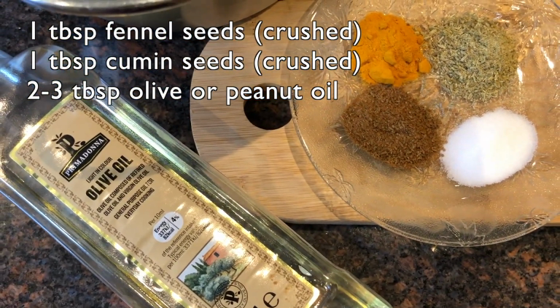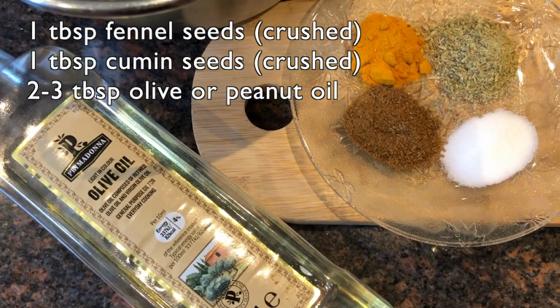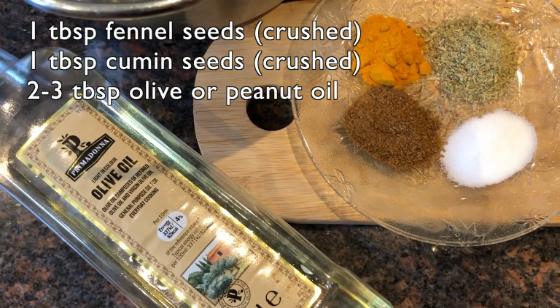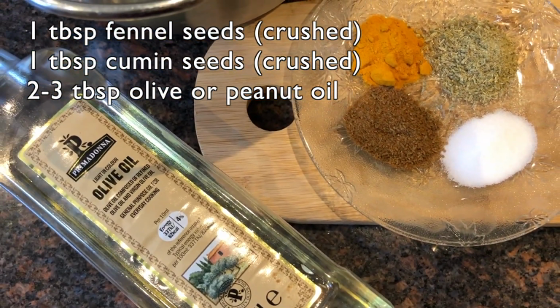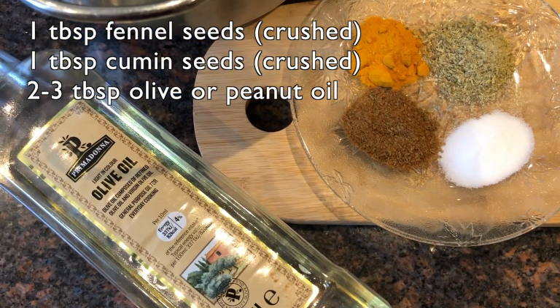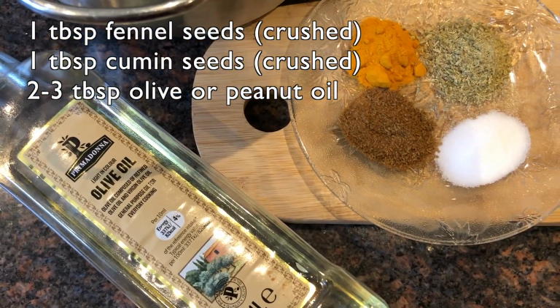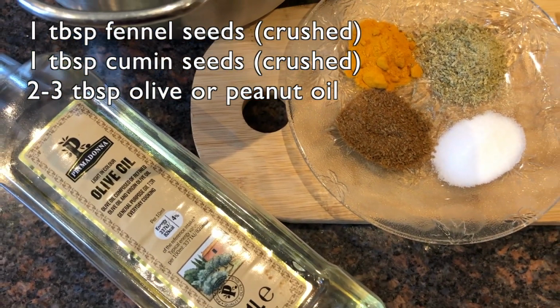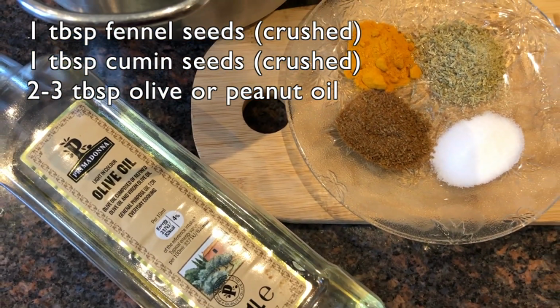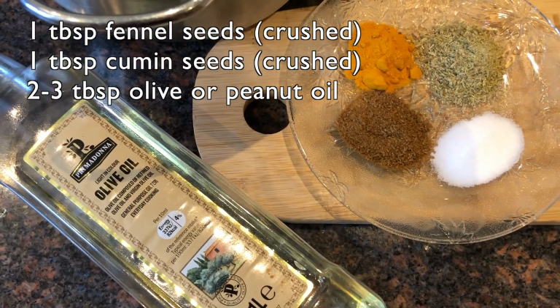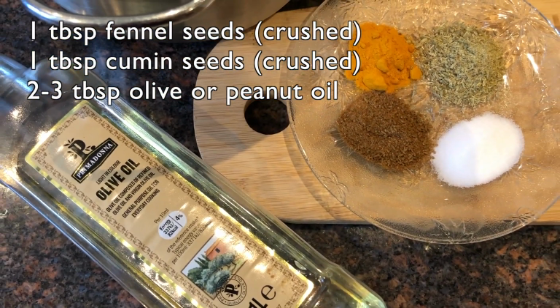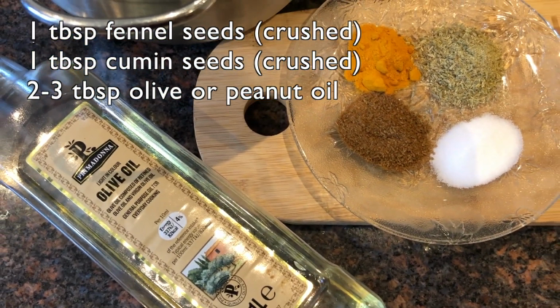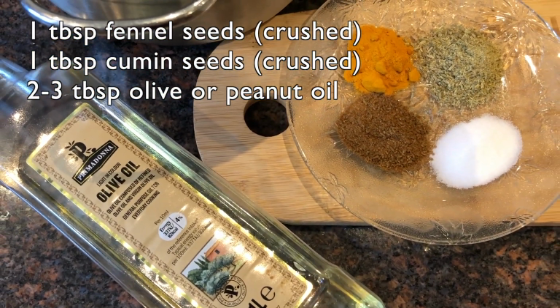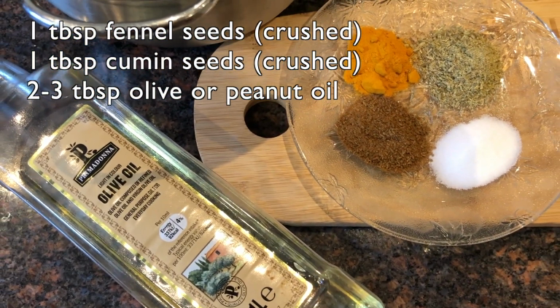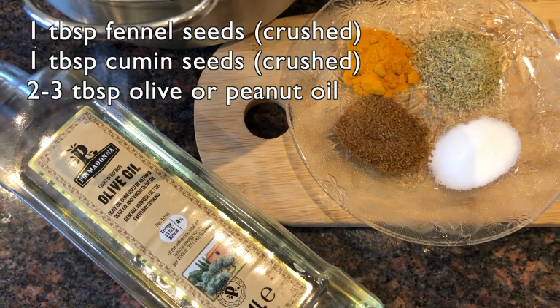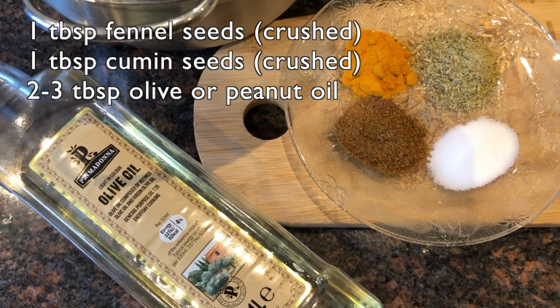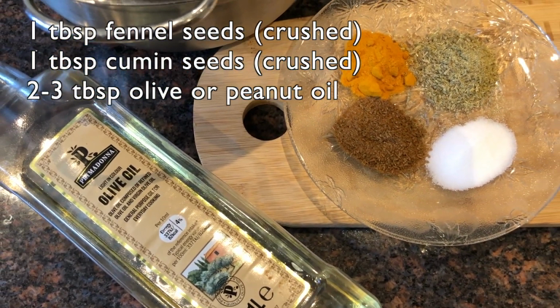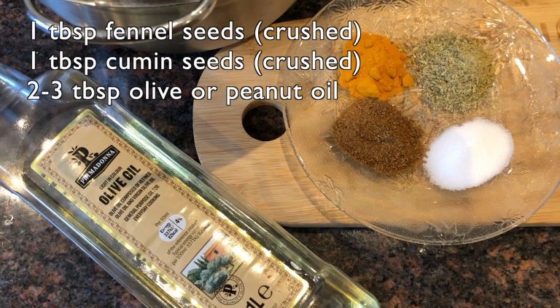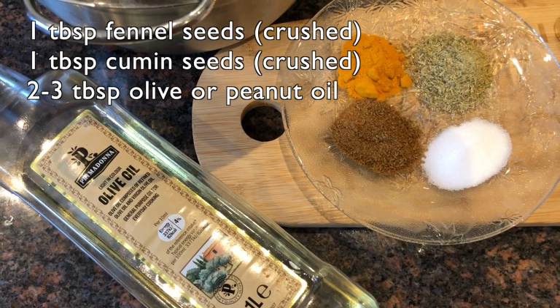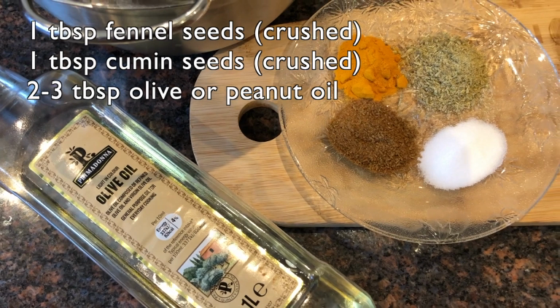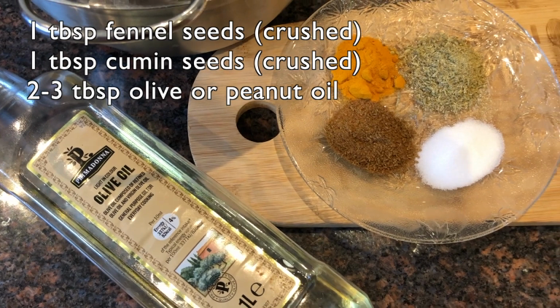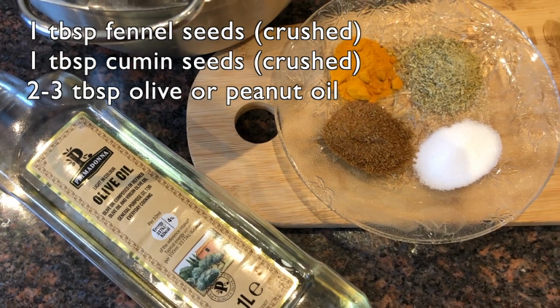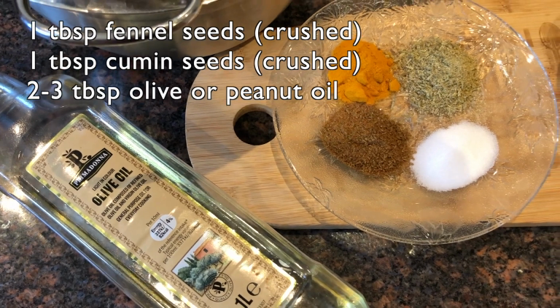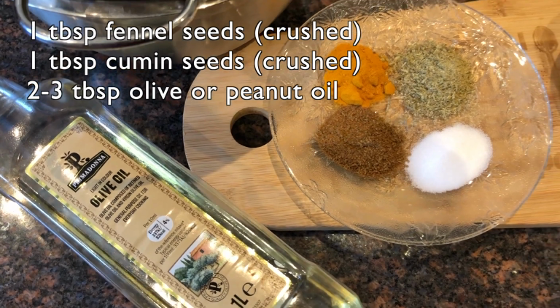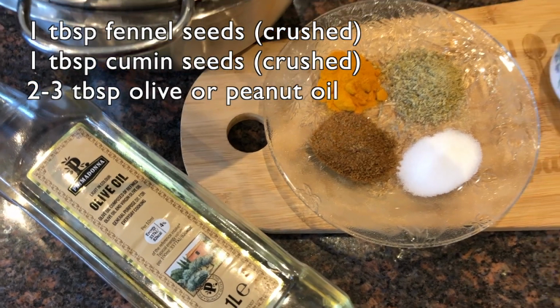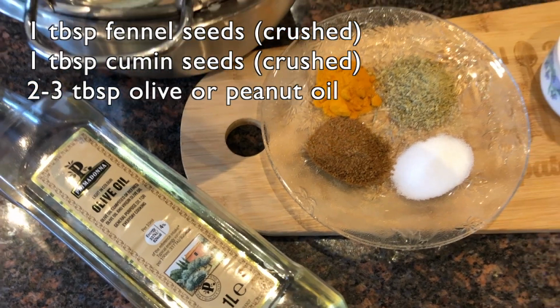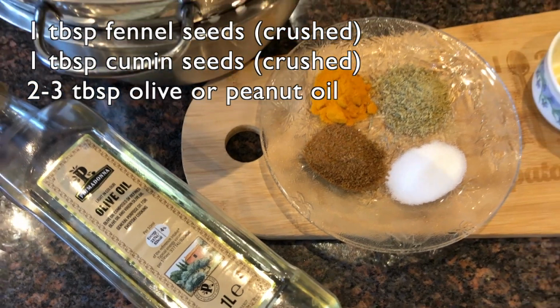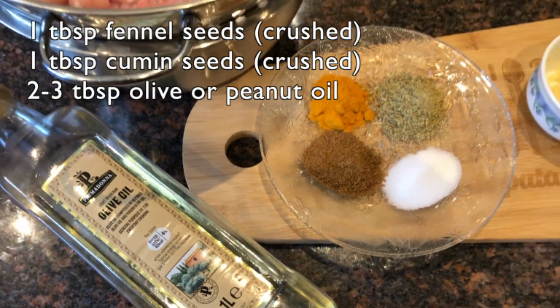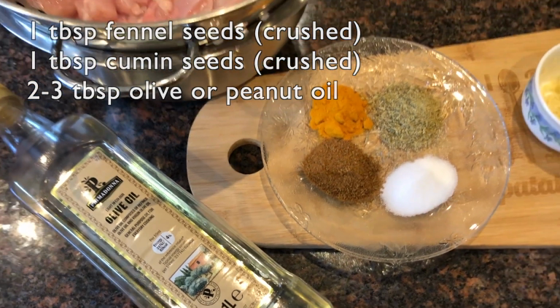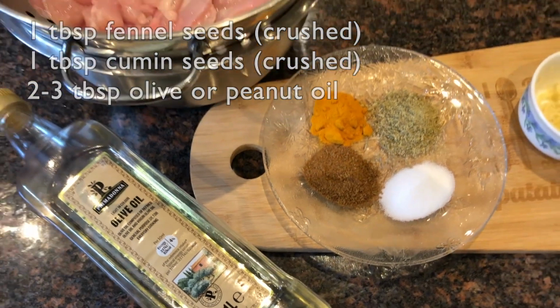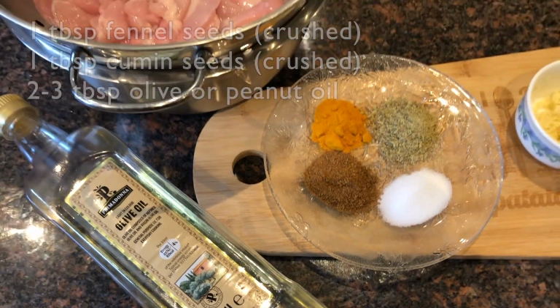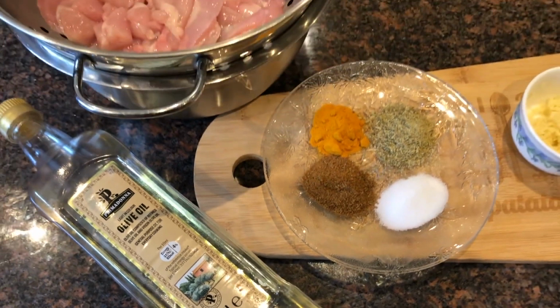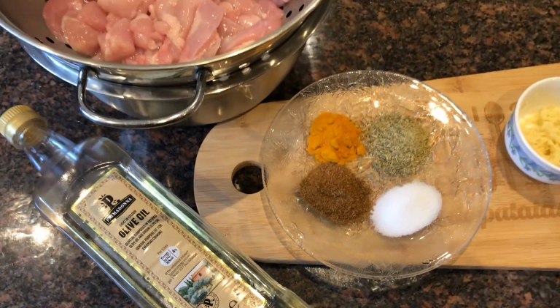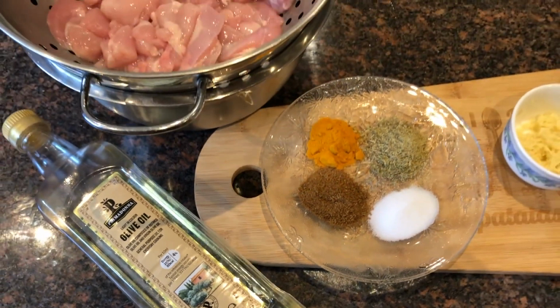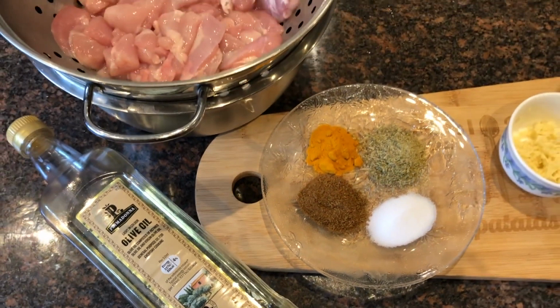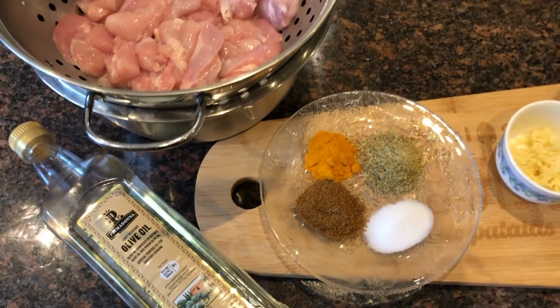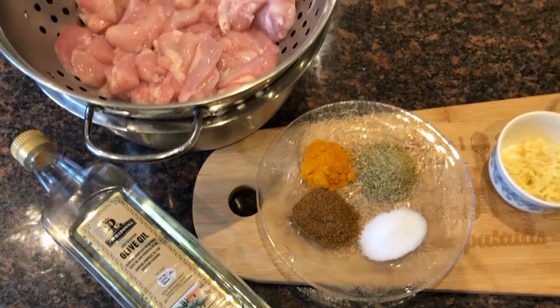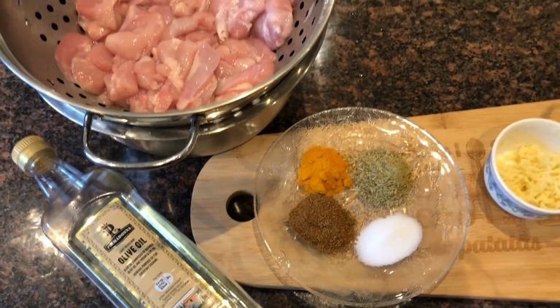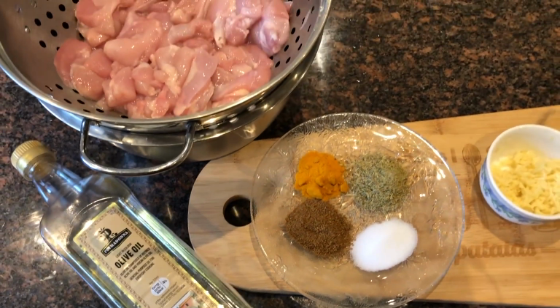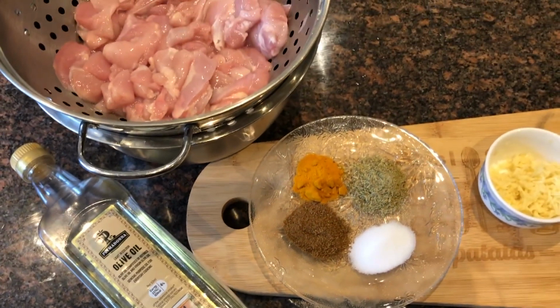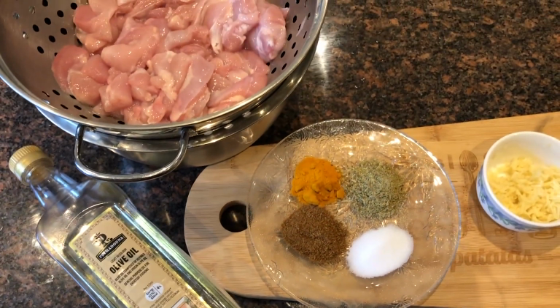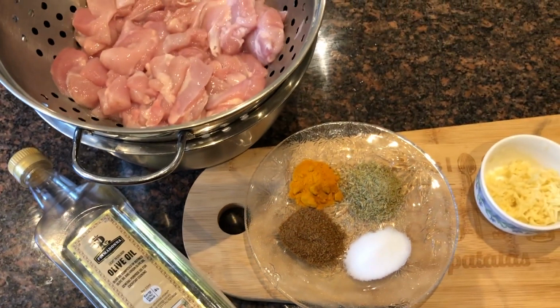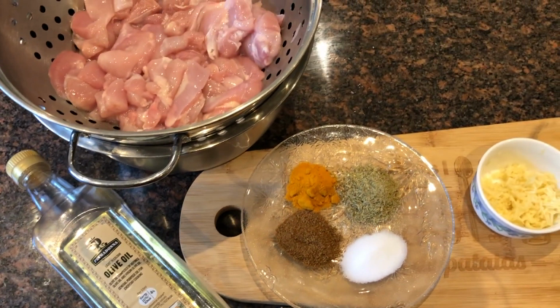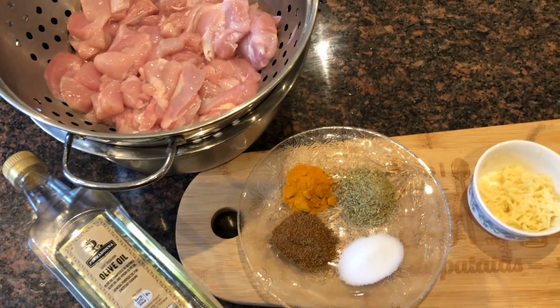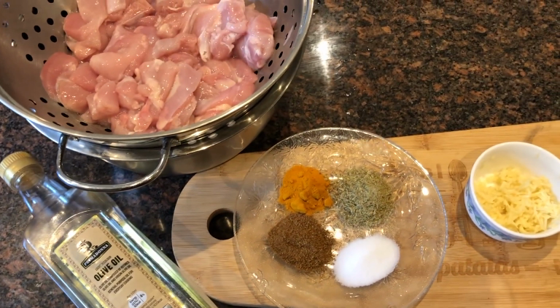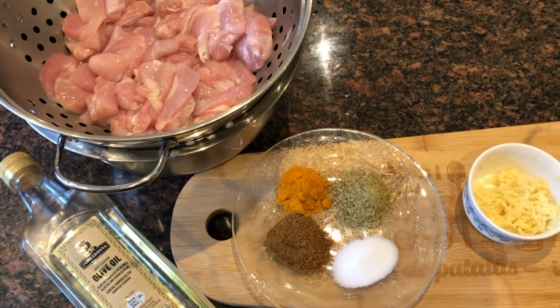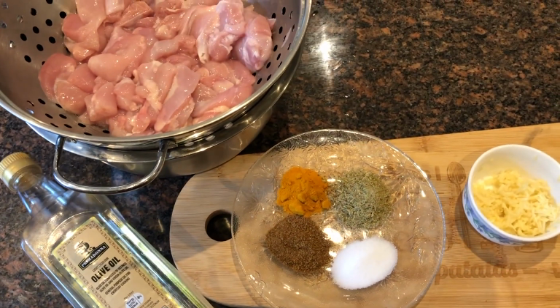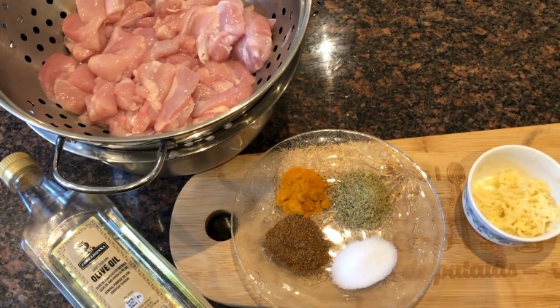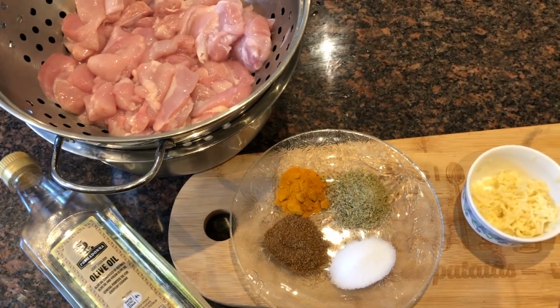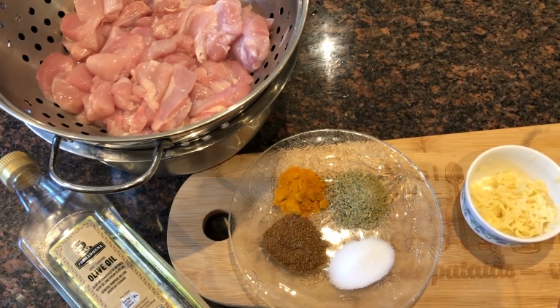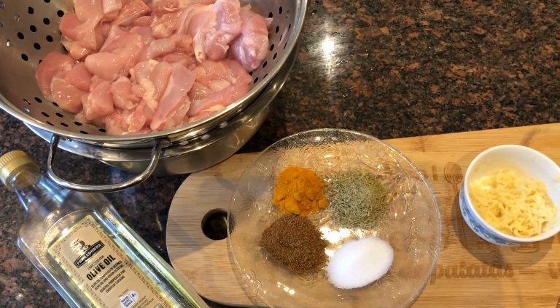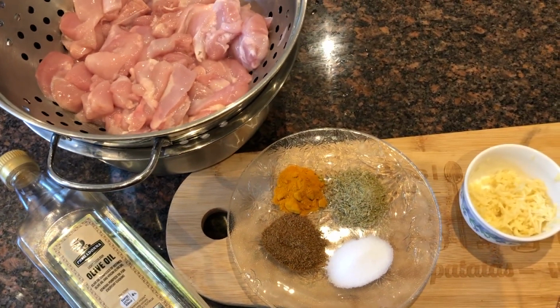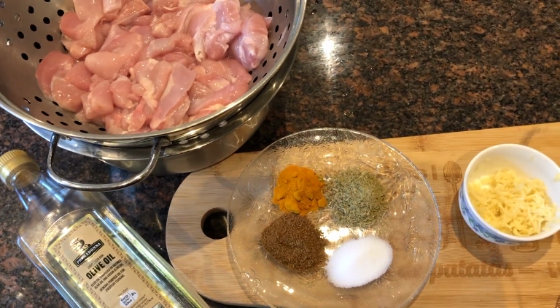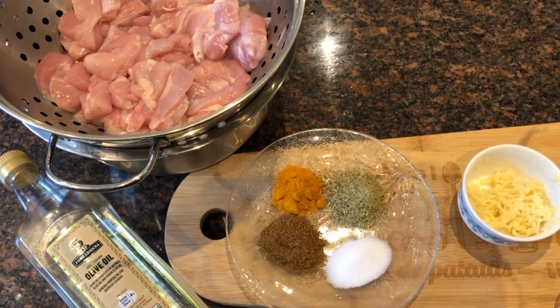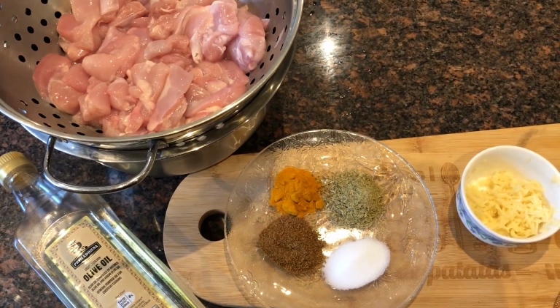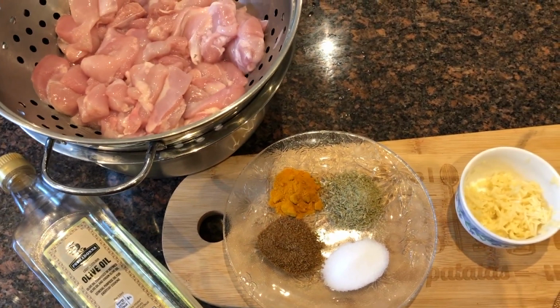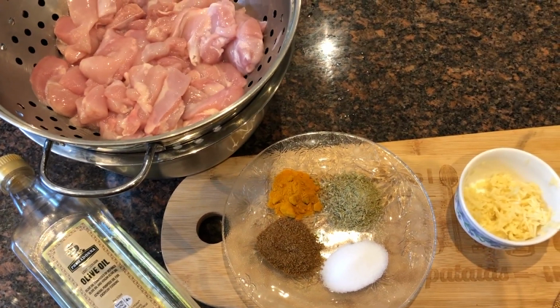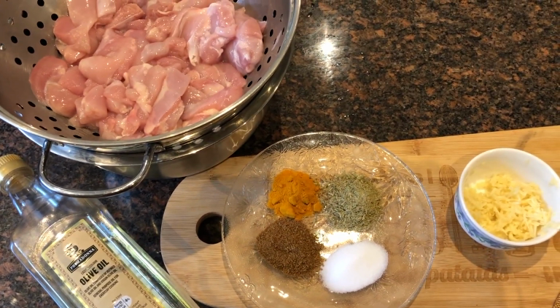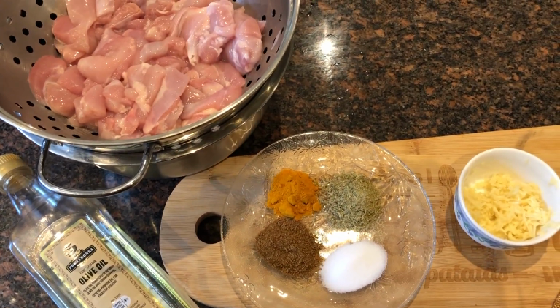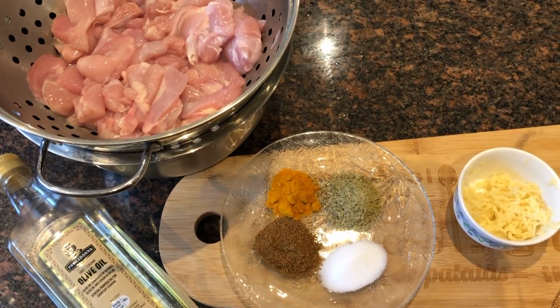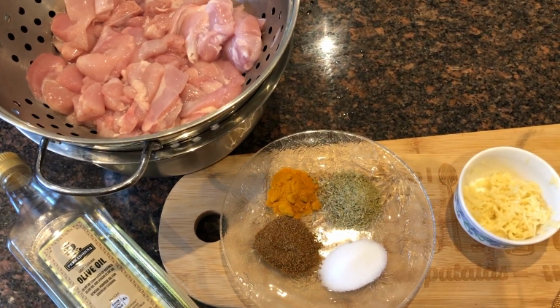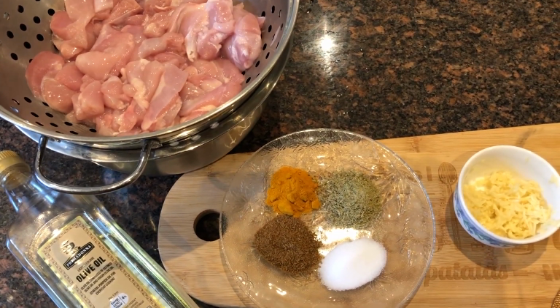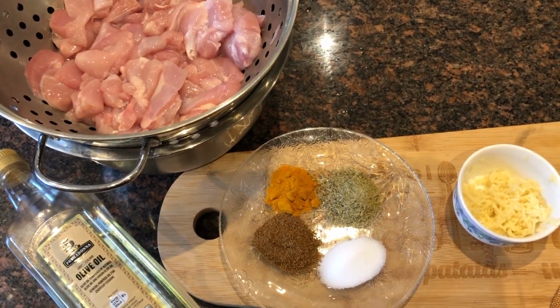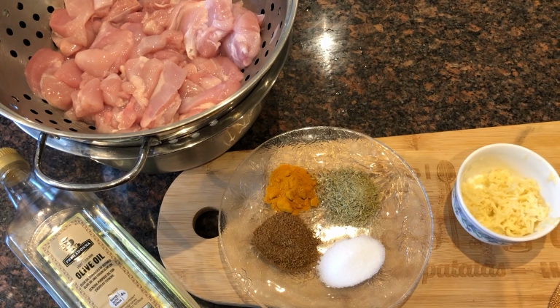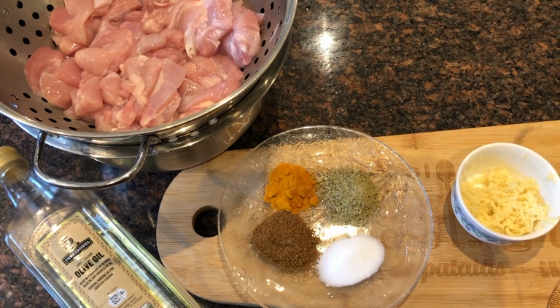I am going to use 2-3 tablespoons of olive oil, but if you have peanut oil you can use that as well. I am going to start marinating the chicken and I will leave it for 2-3 hours.